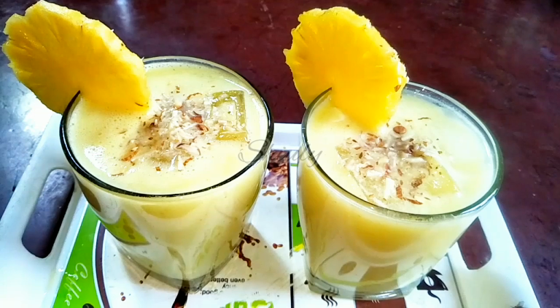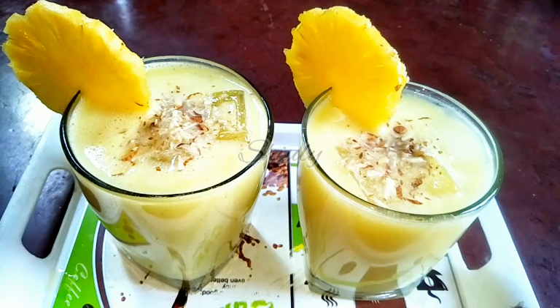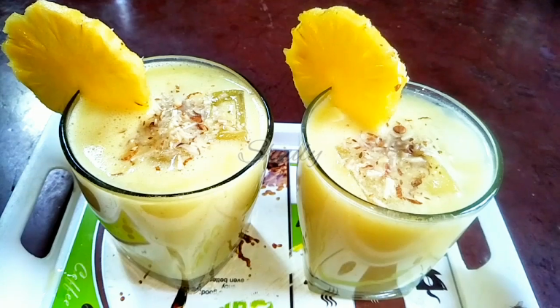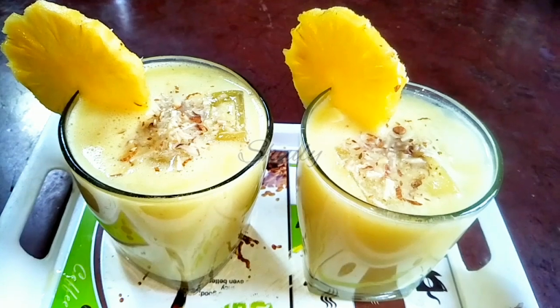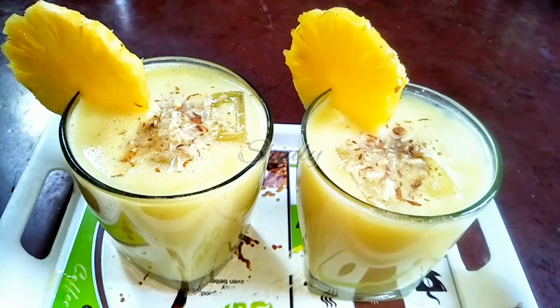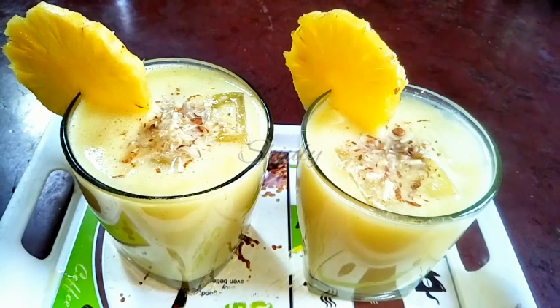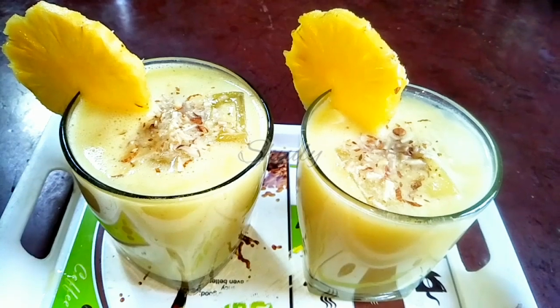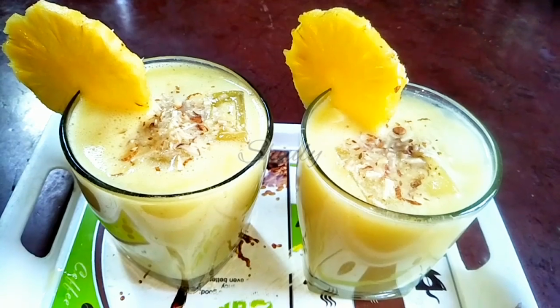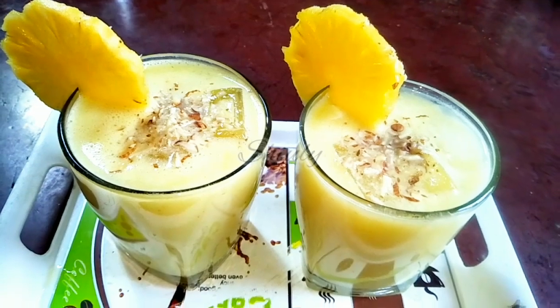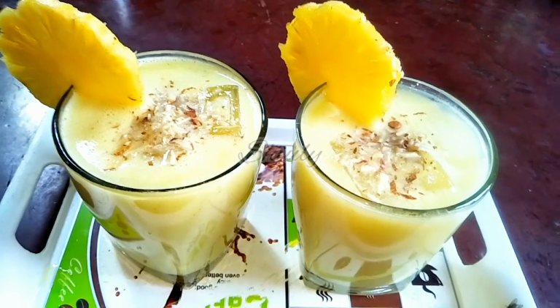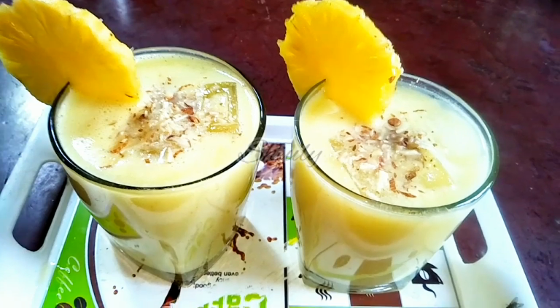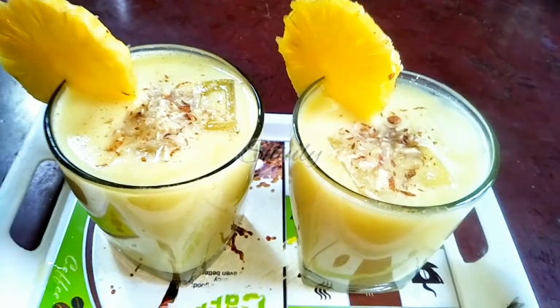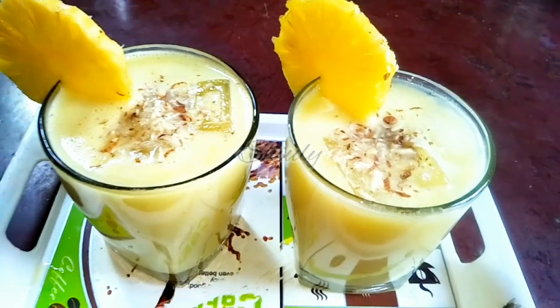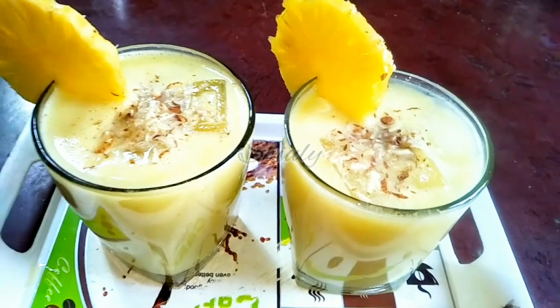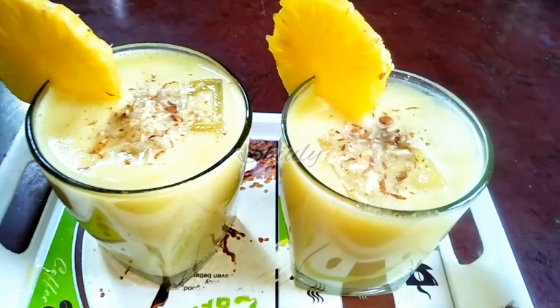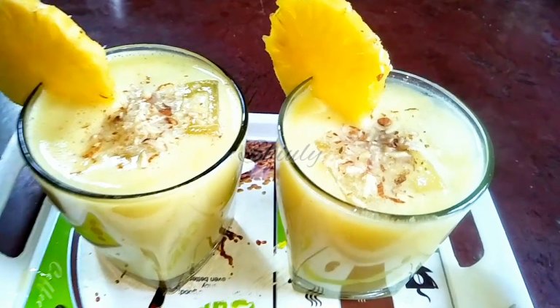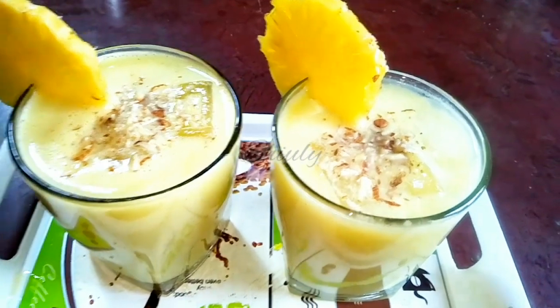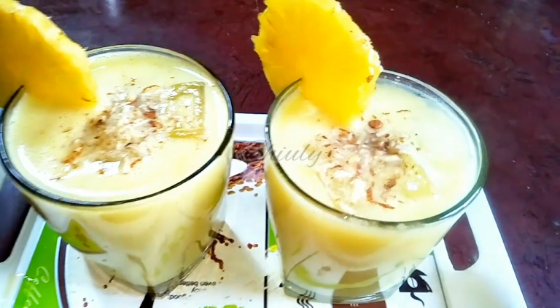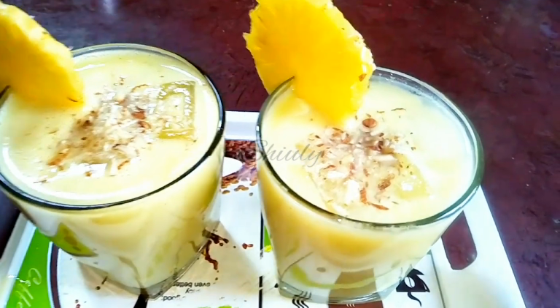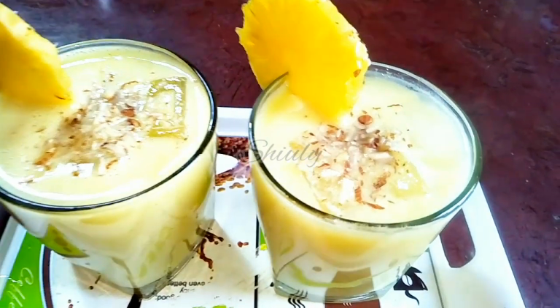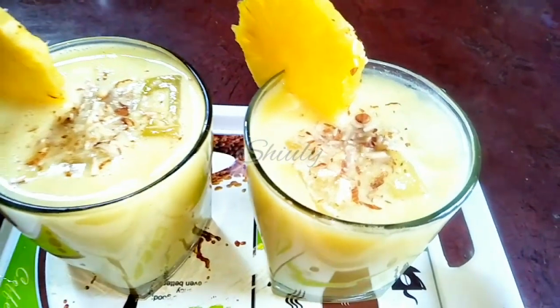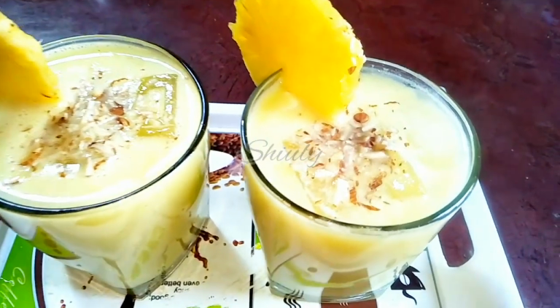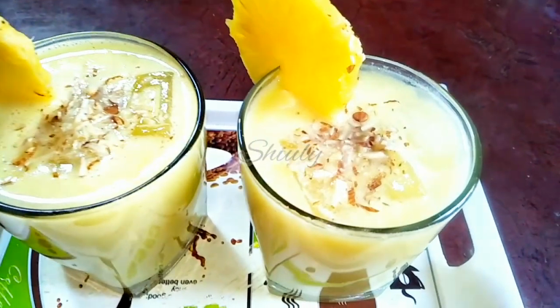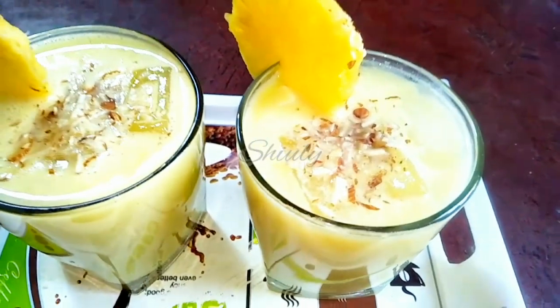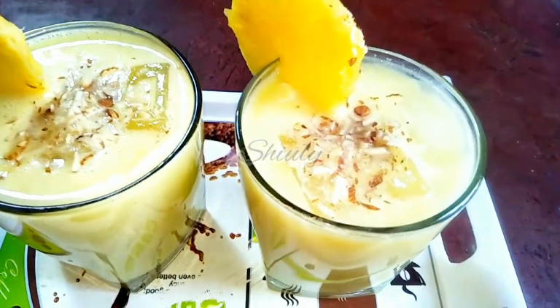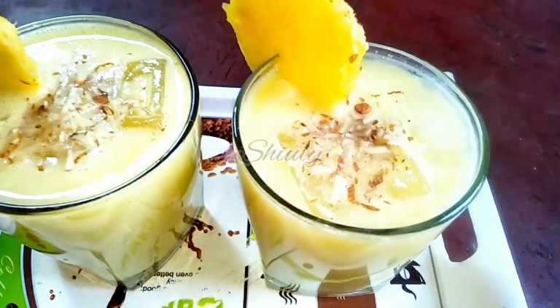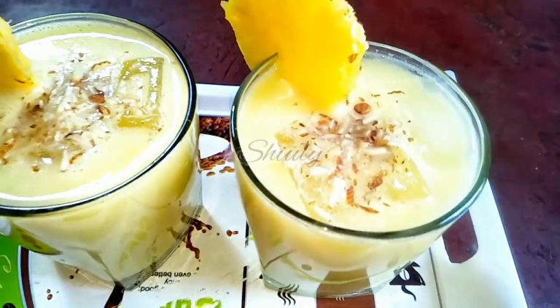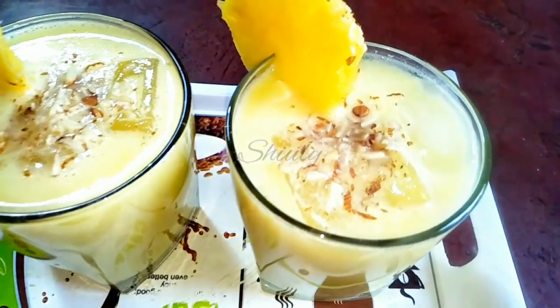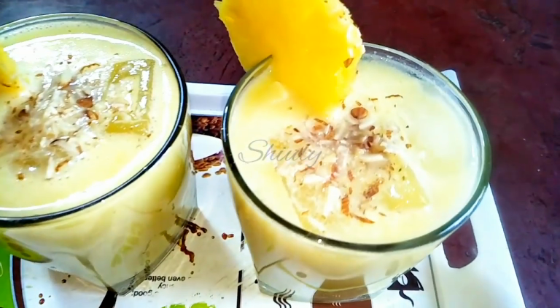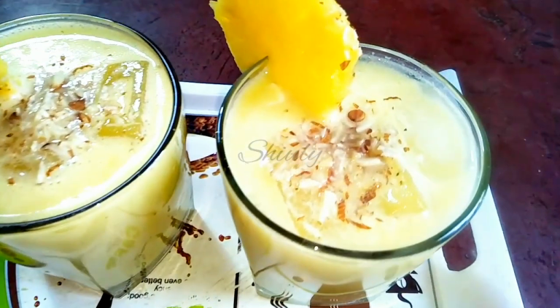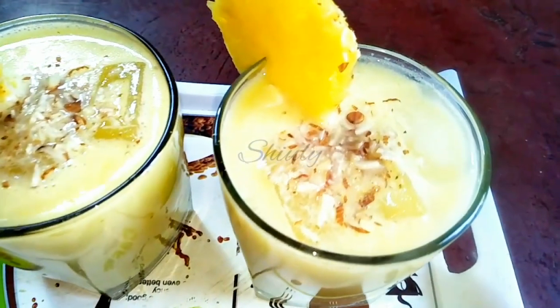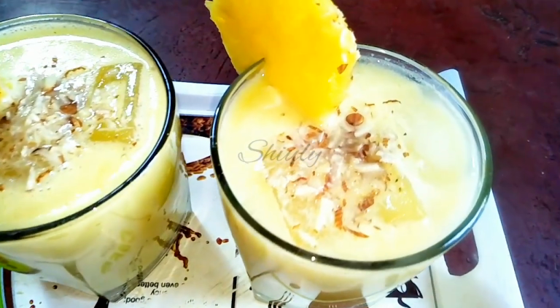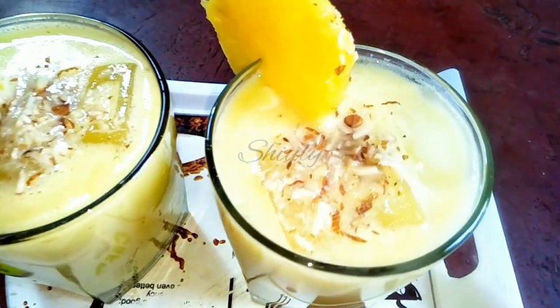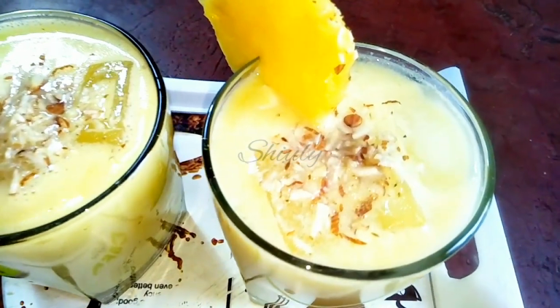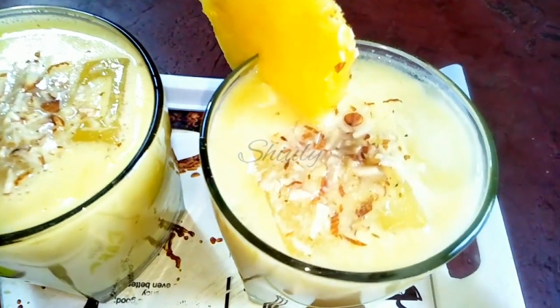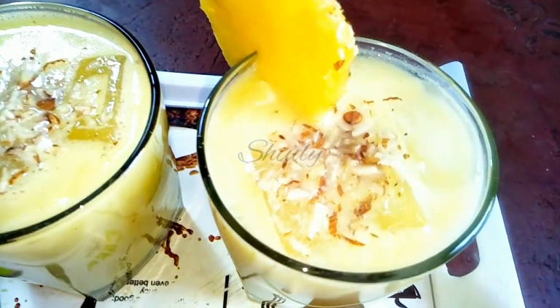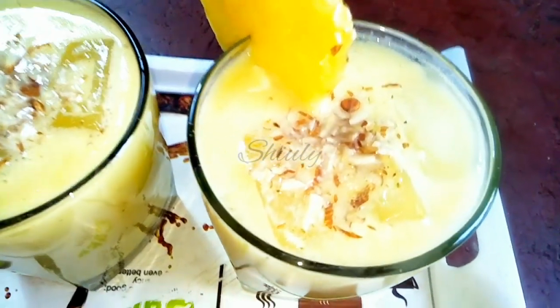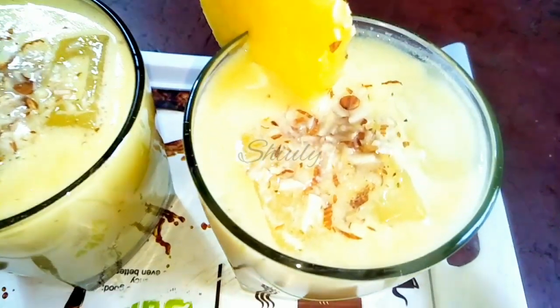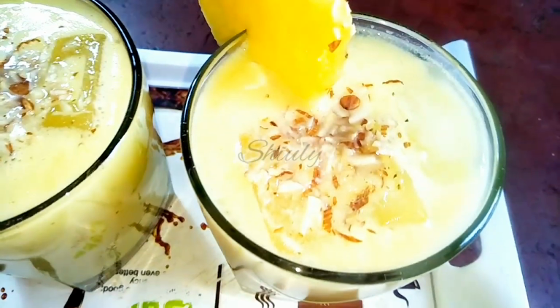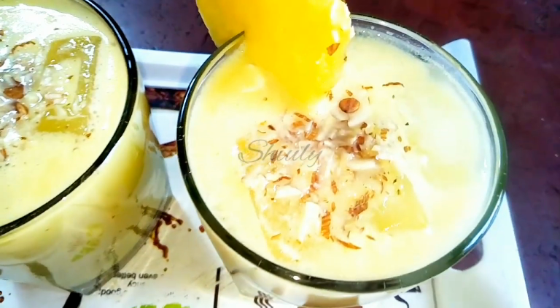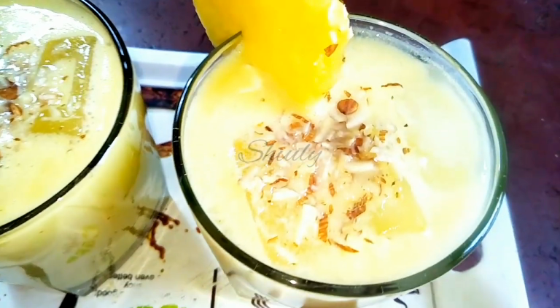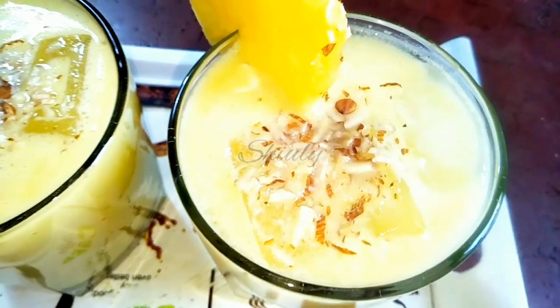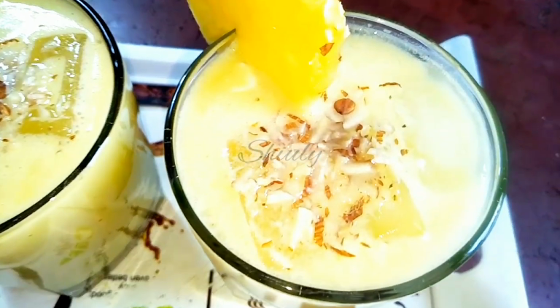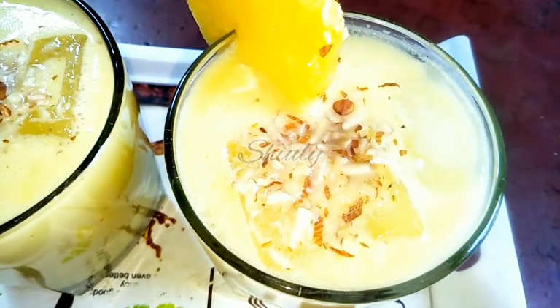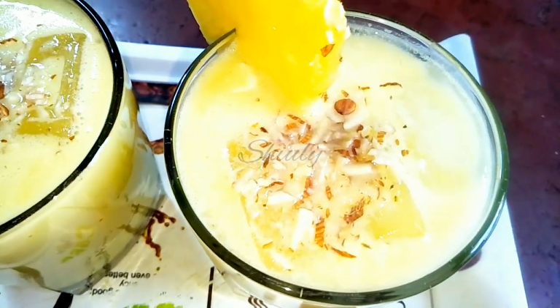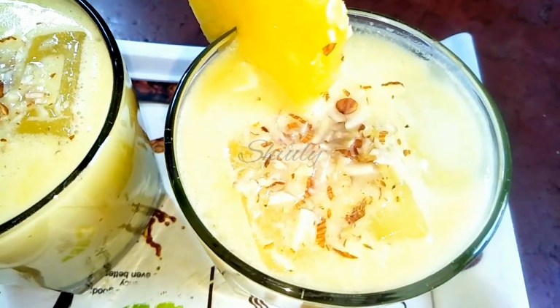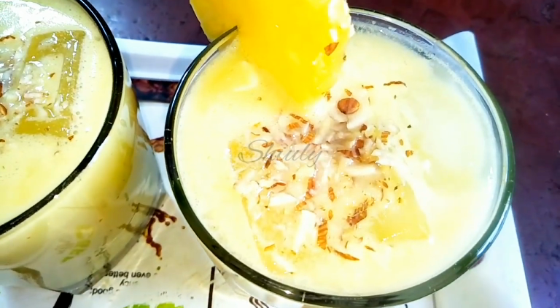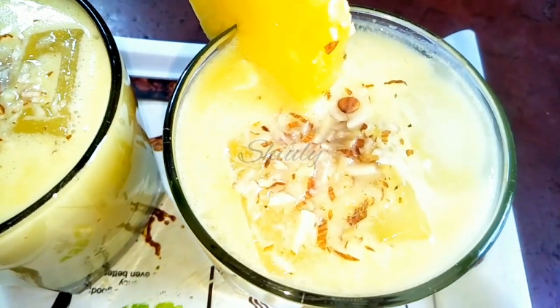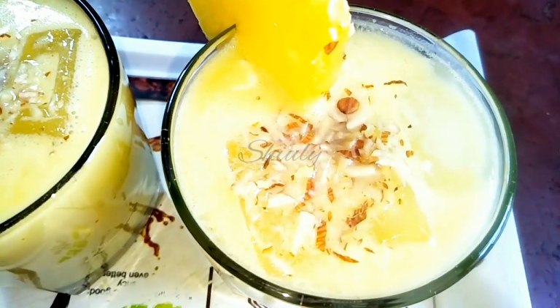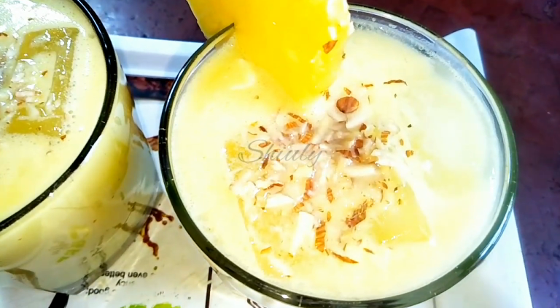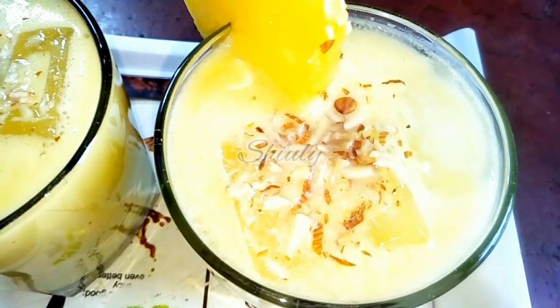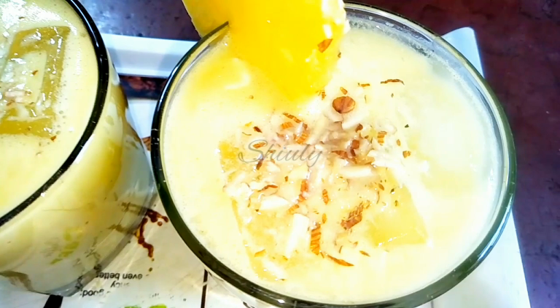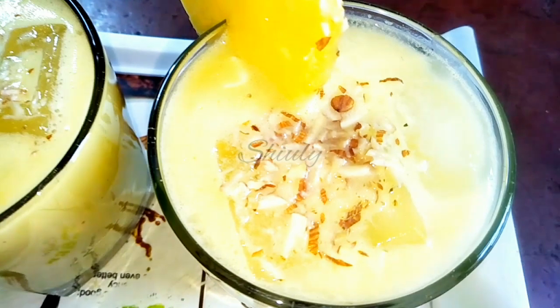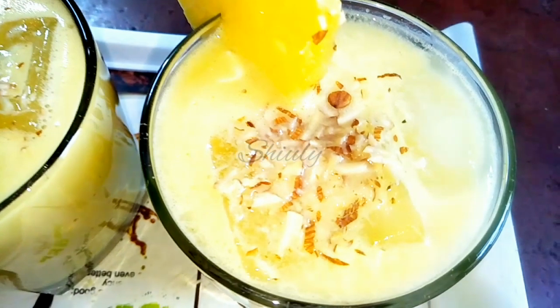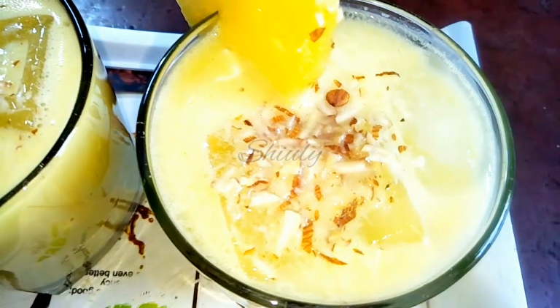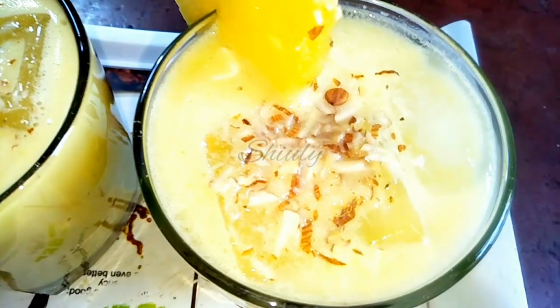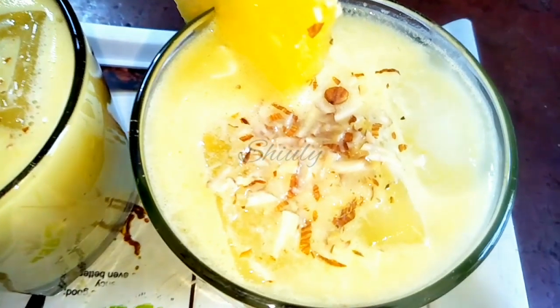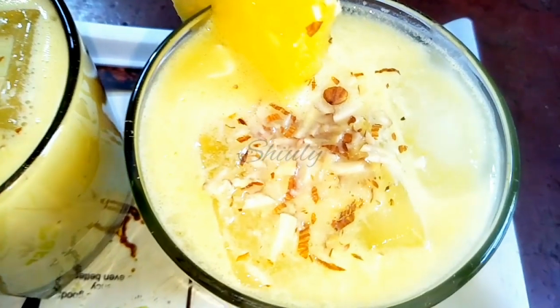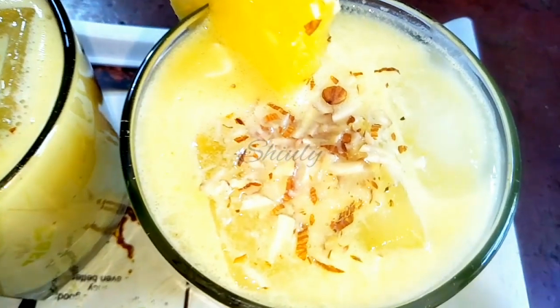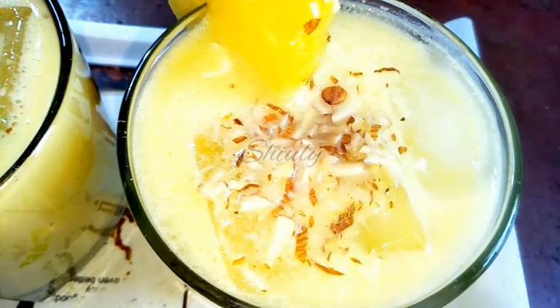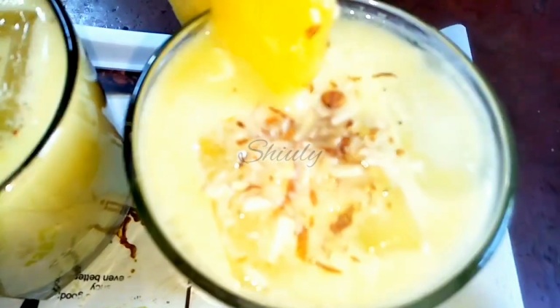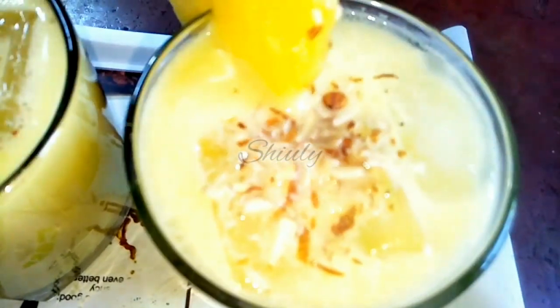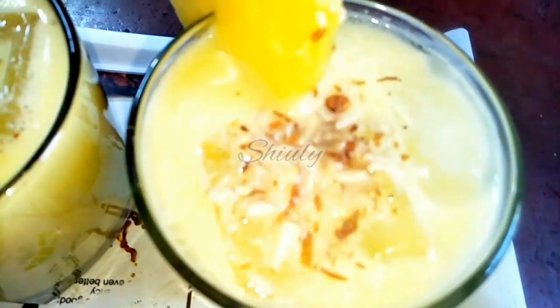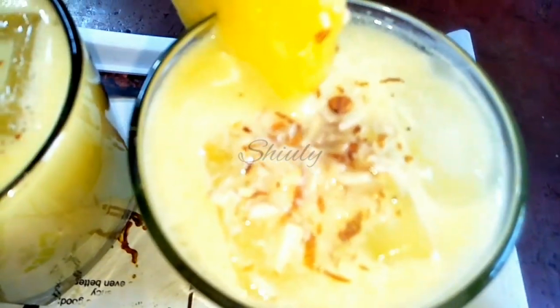Hello guys, hi it's Shivli and you are welcome to my kitchen. Today I am going to show you how to make pineapple milkshake.